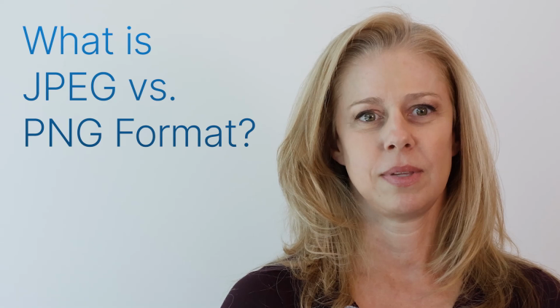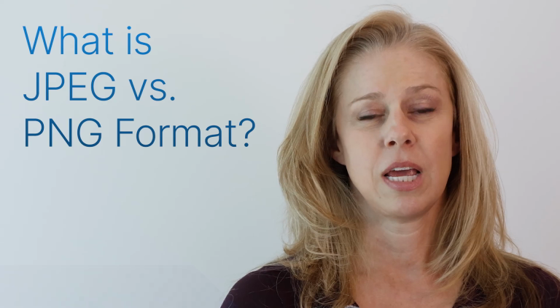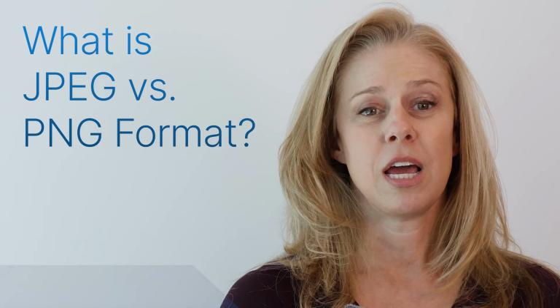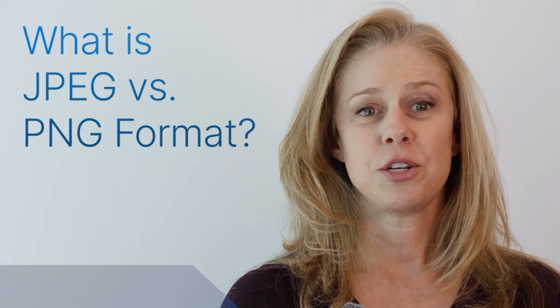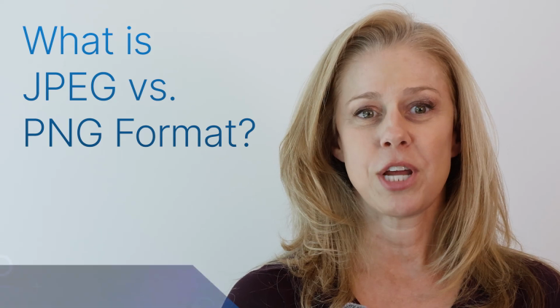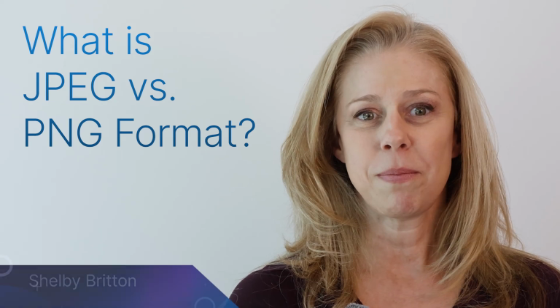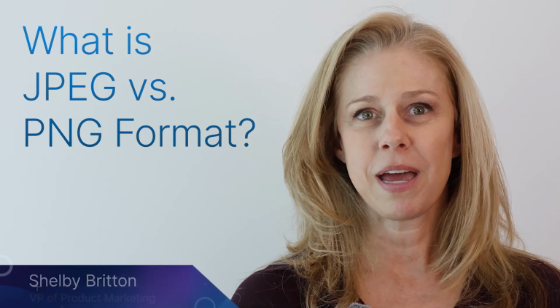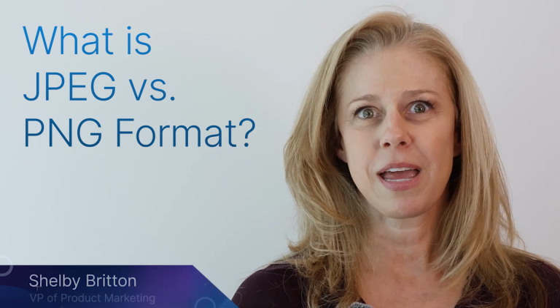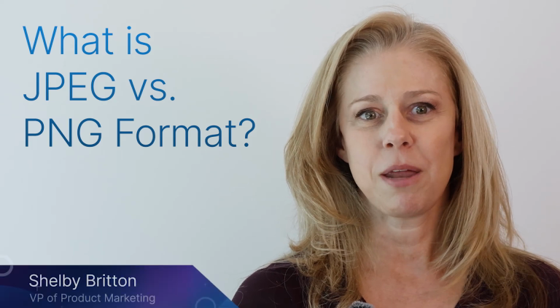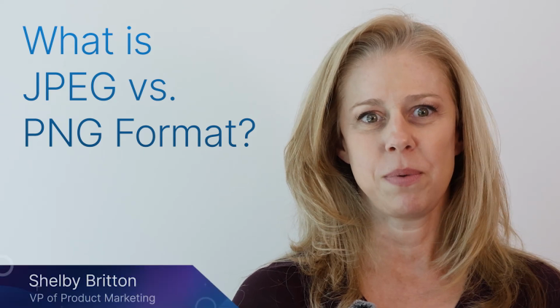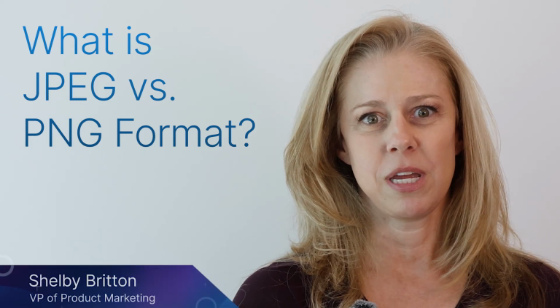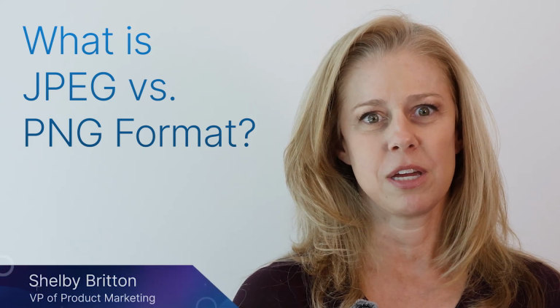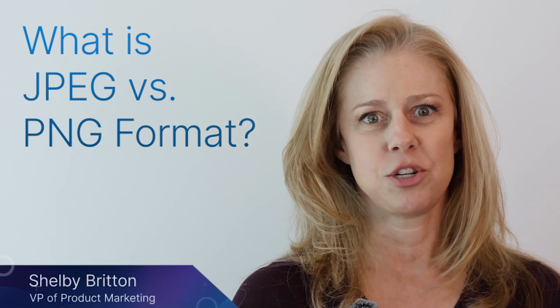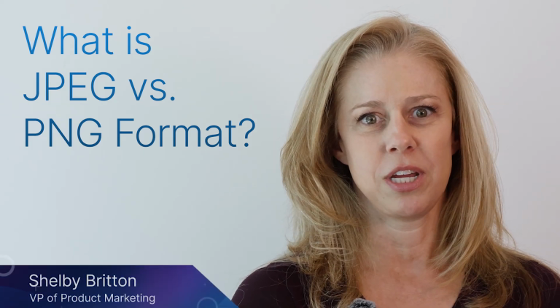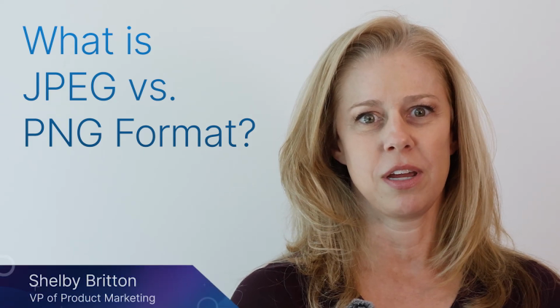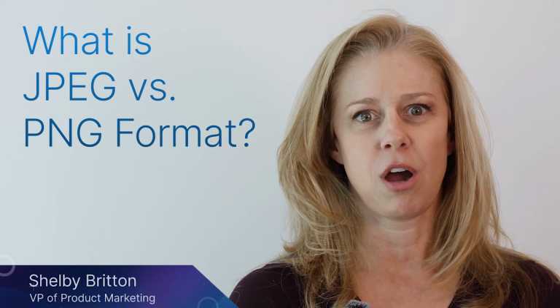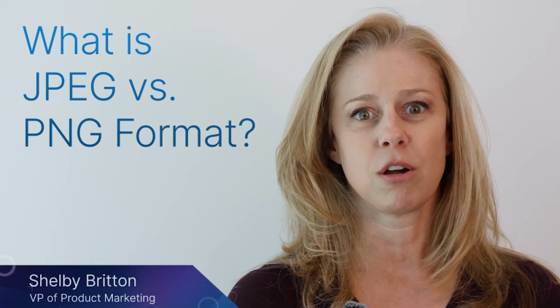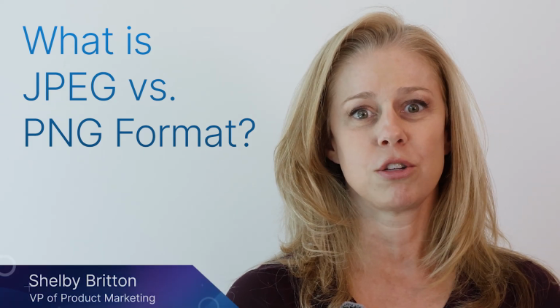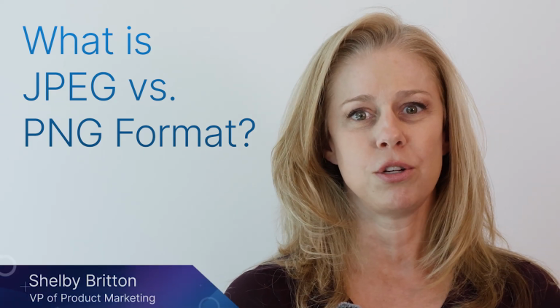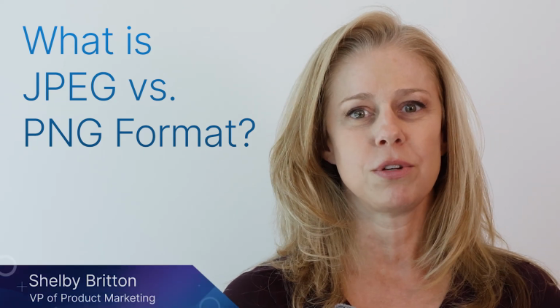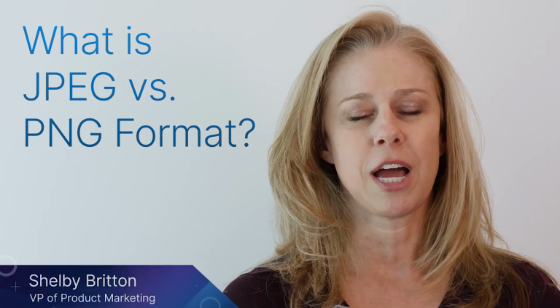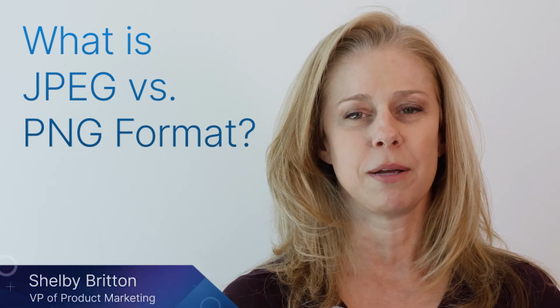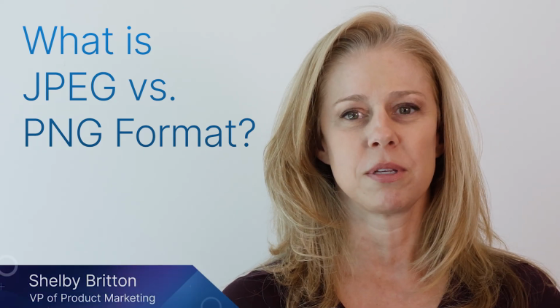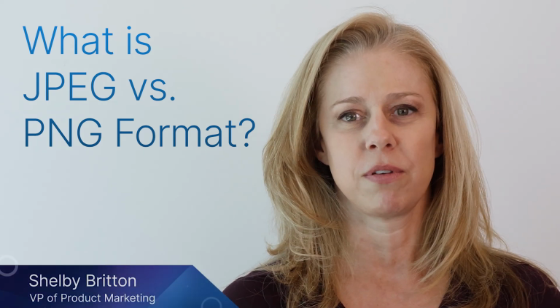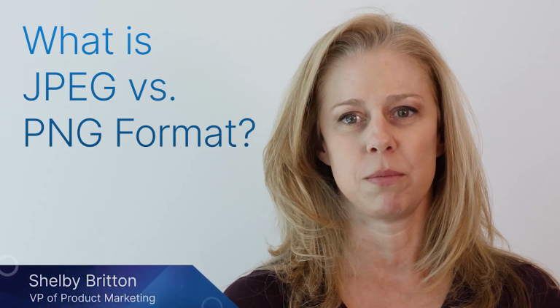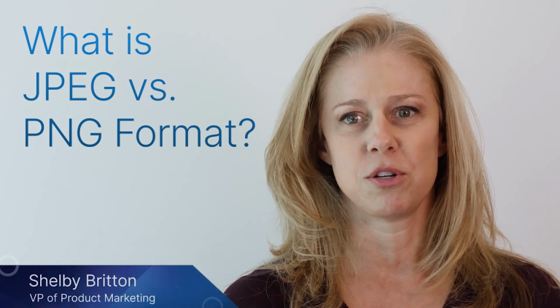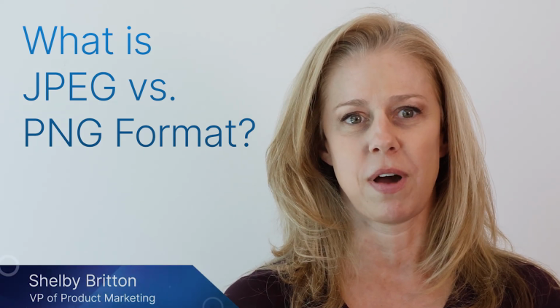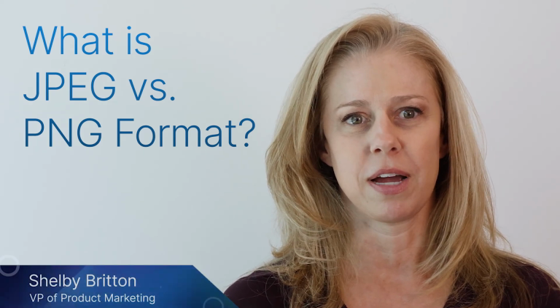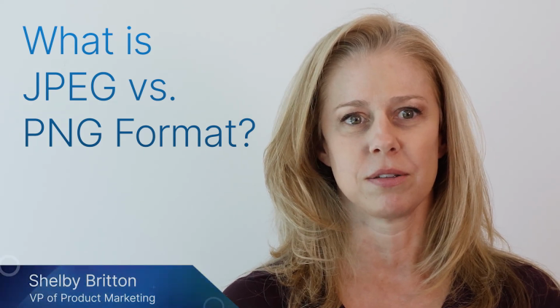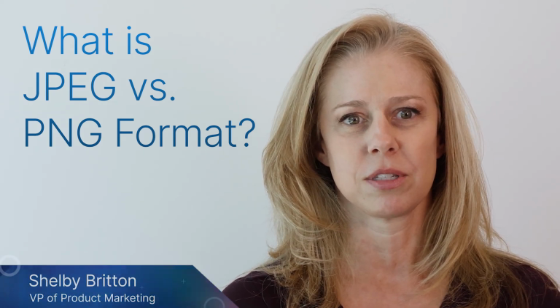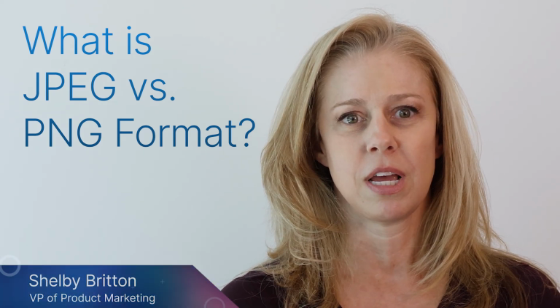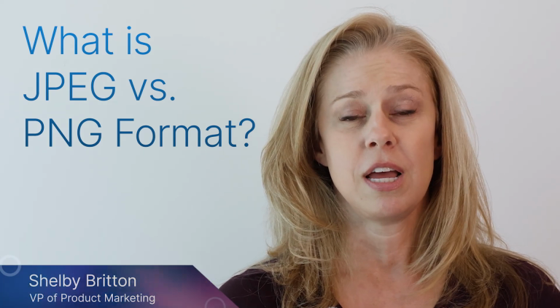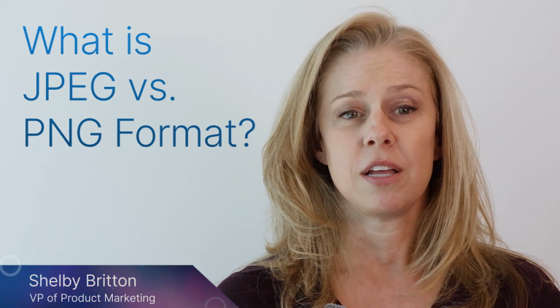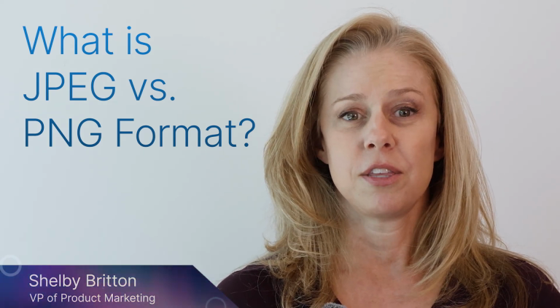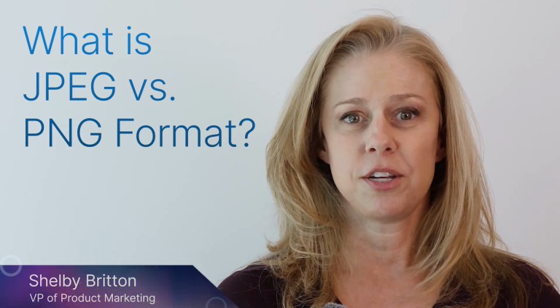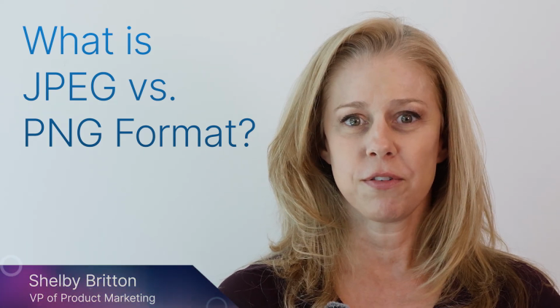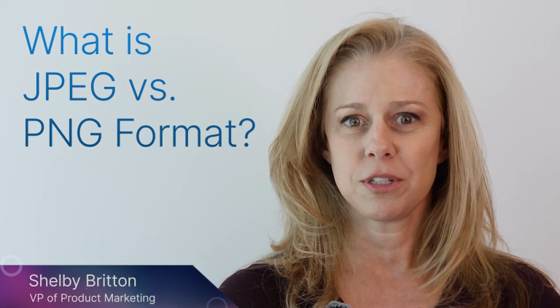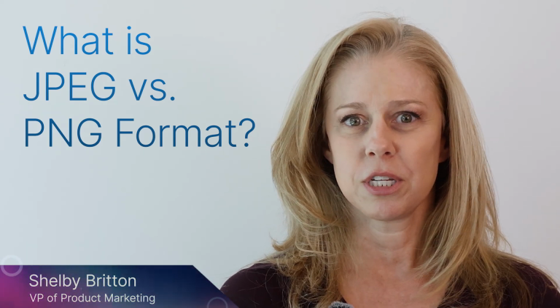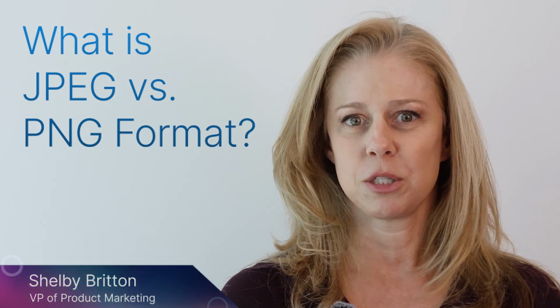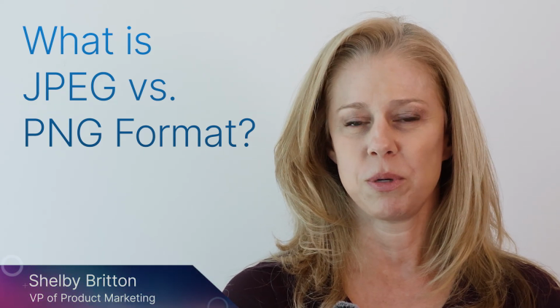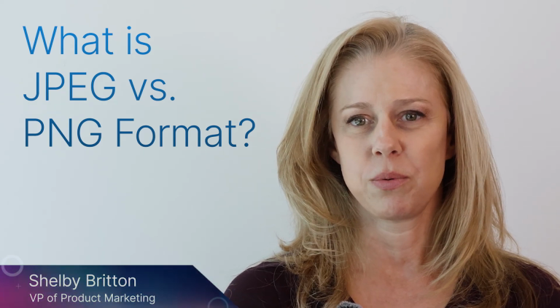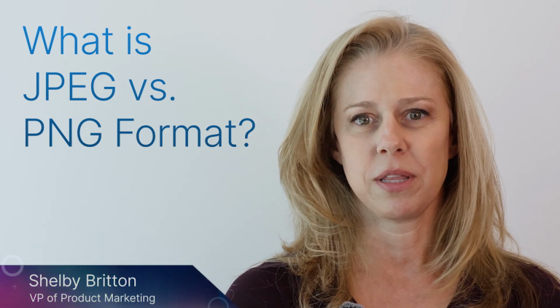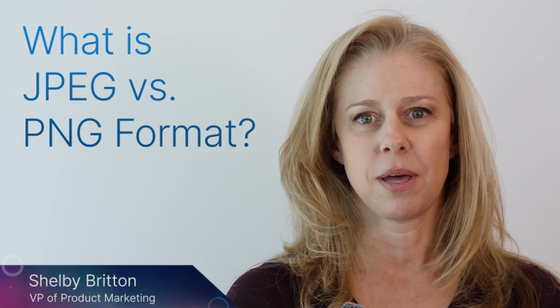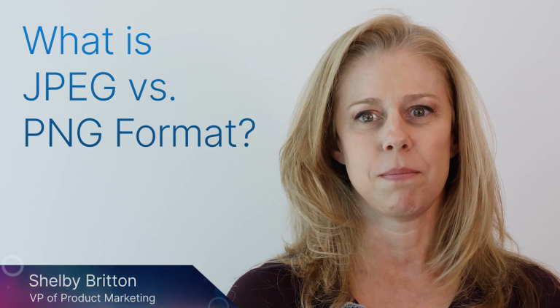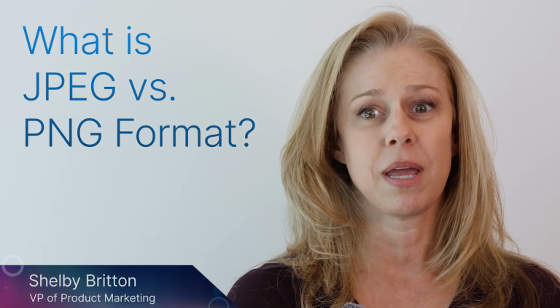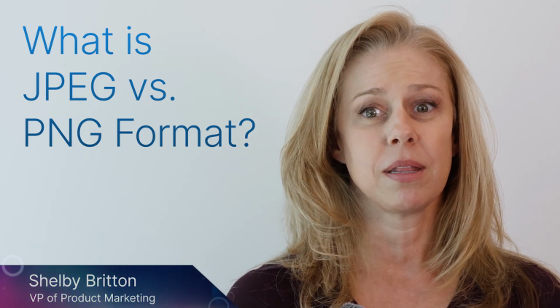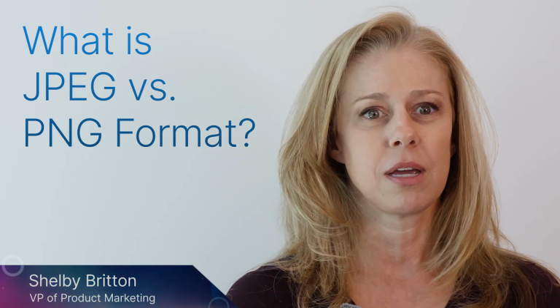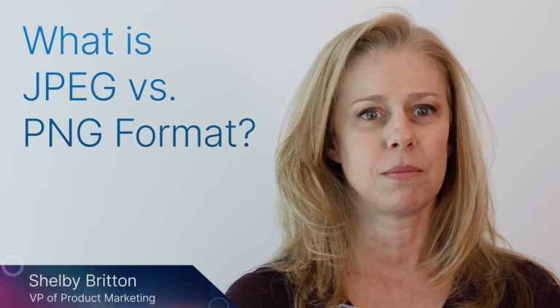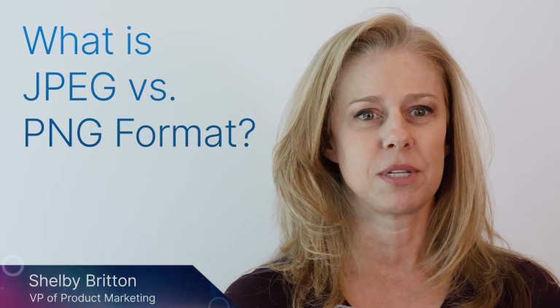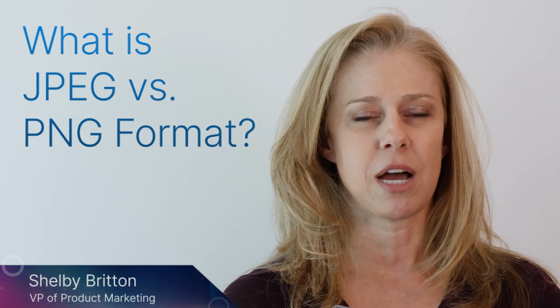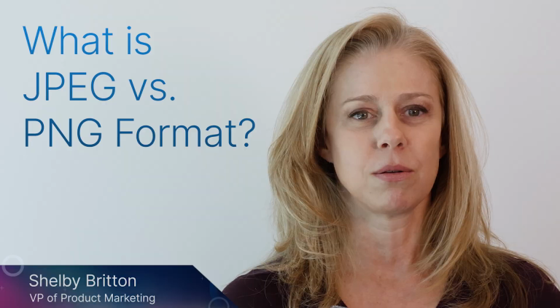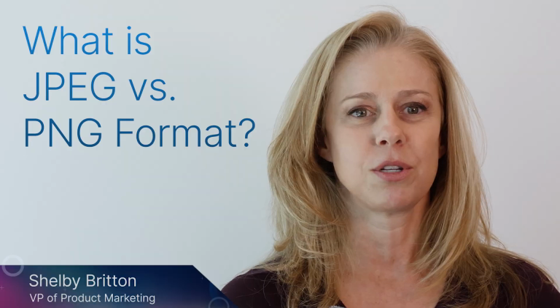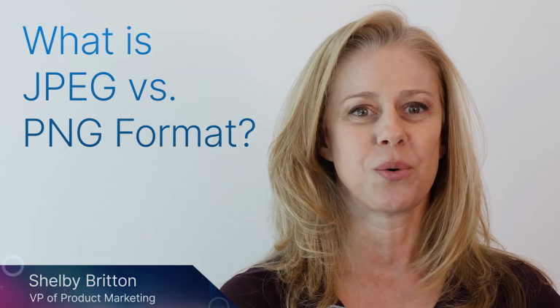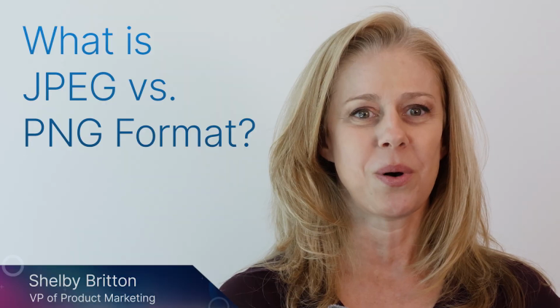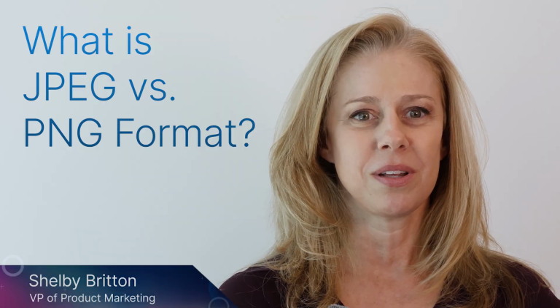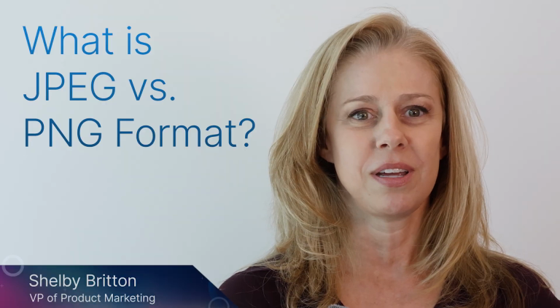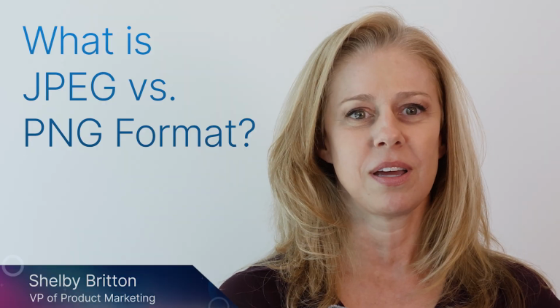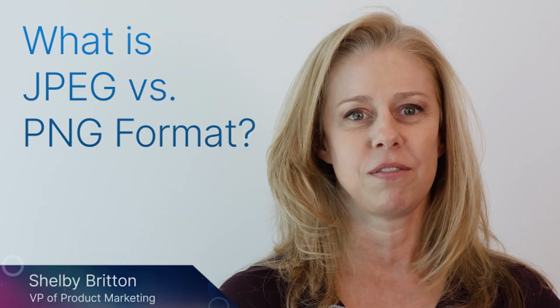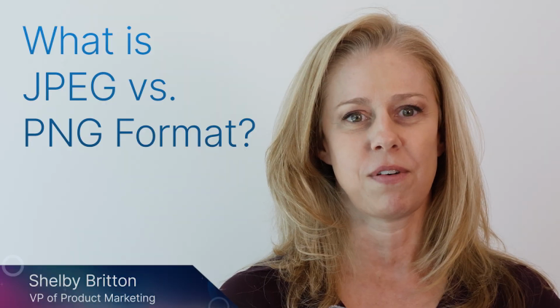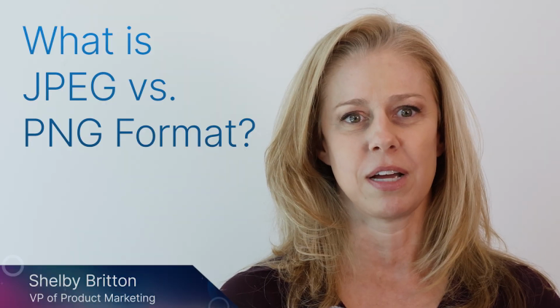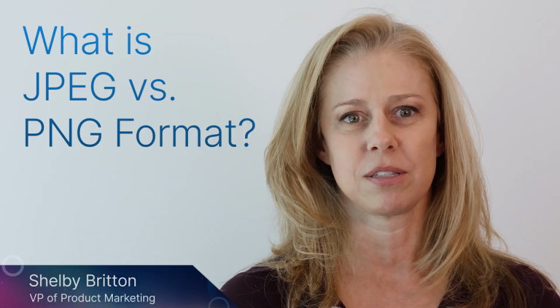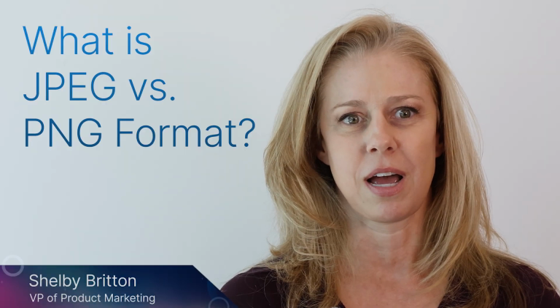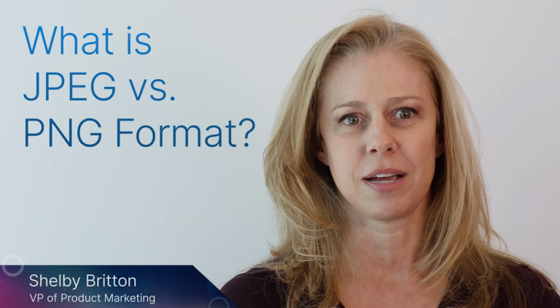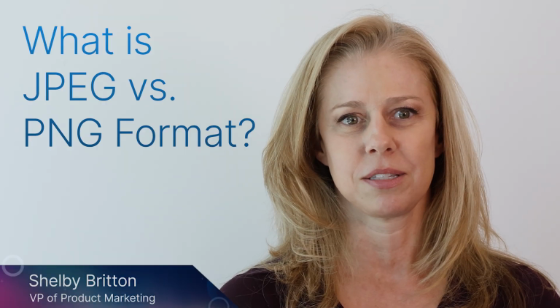JPEG and PNG are two types of image files. The differences between them mainly come down to quality and file size.